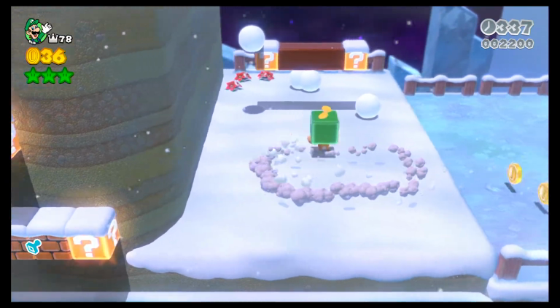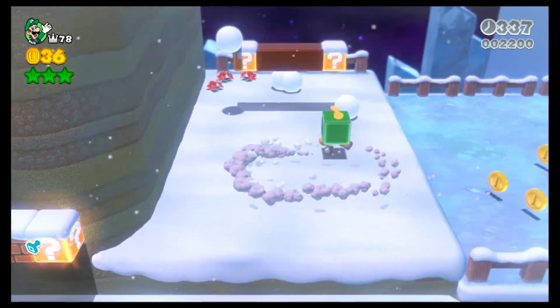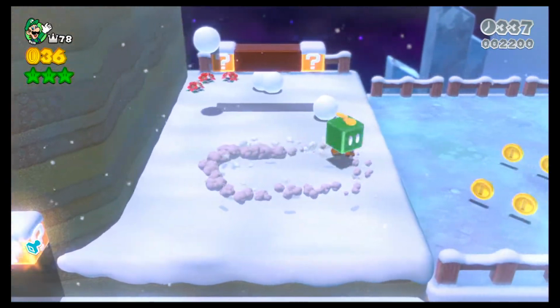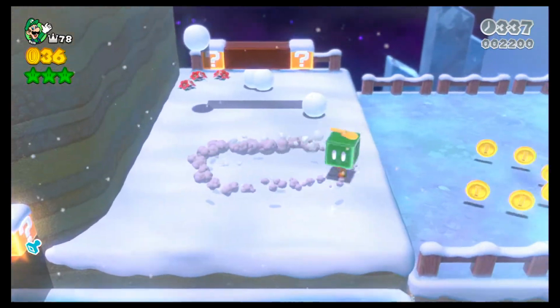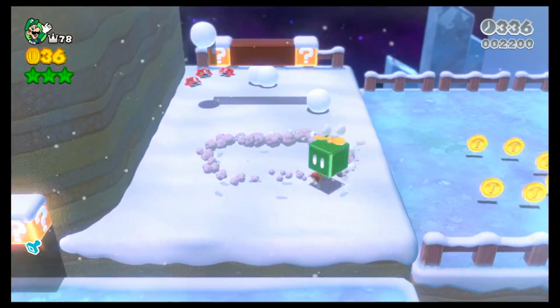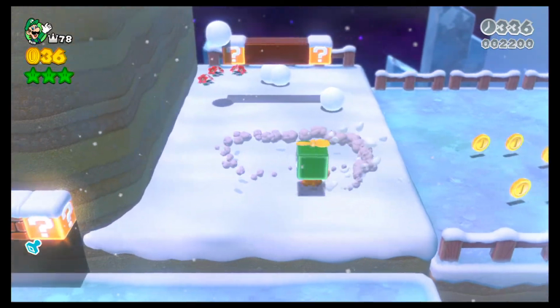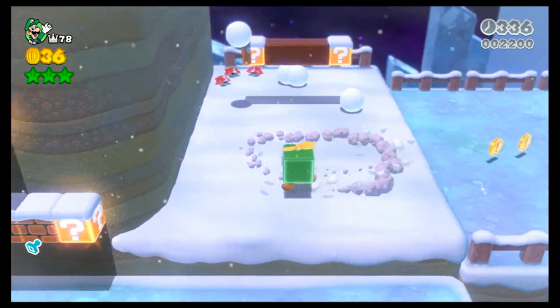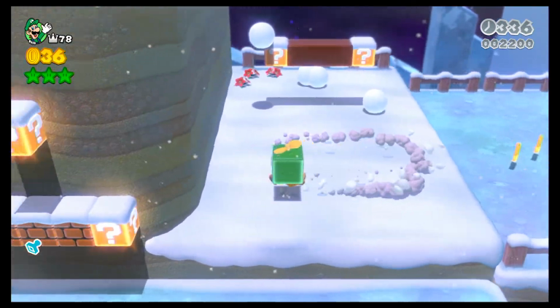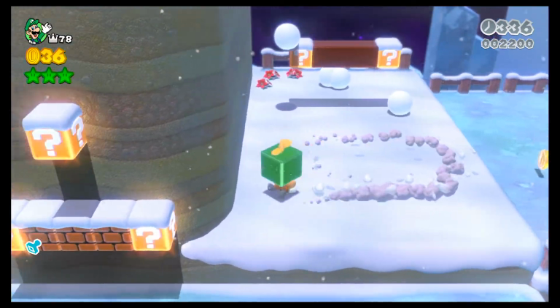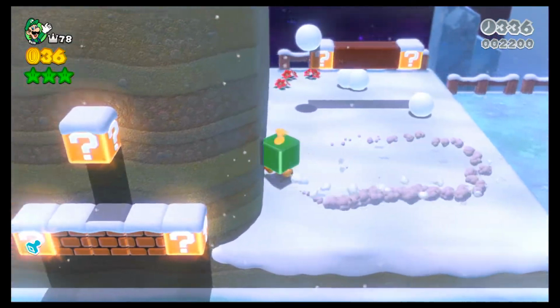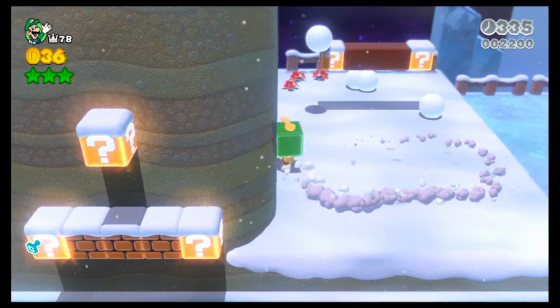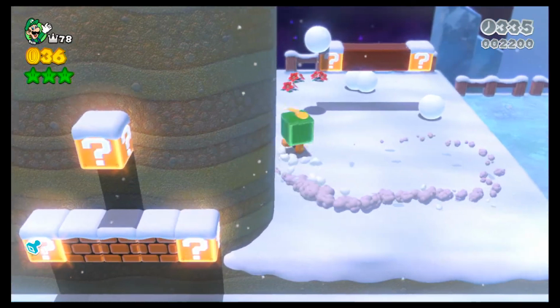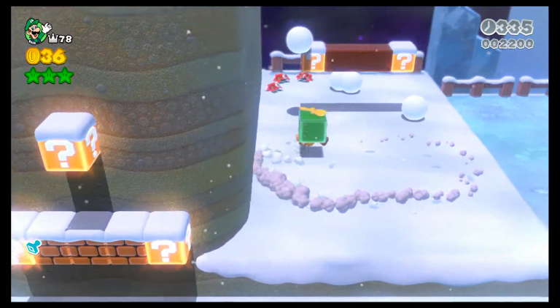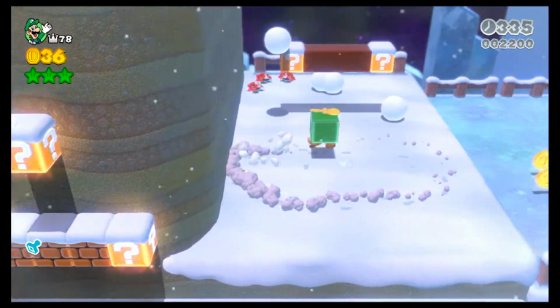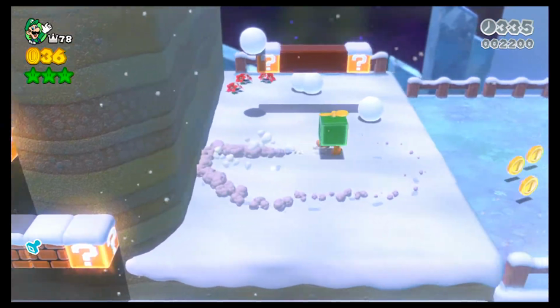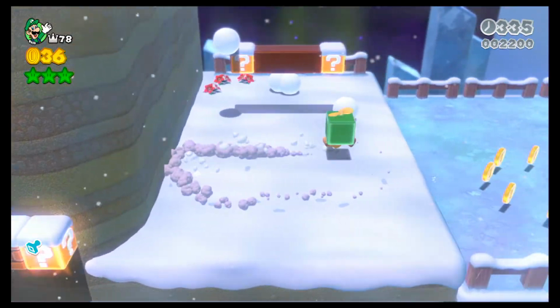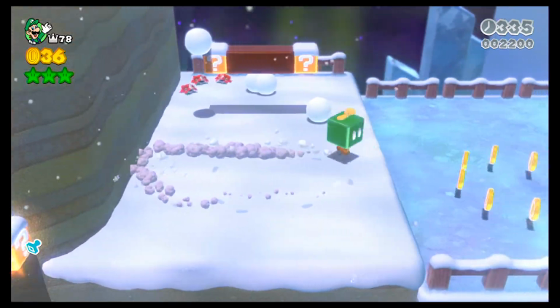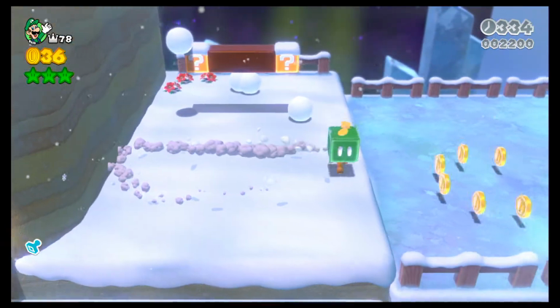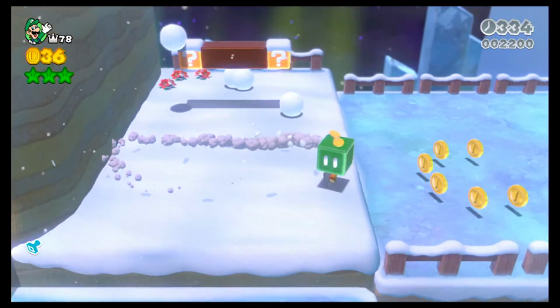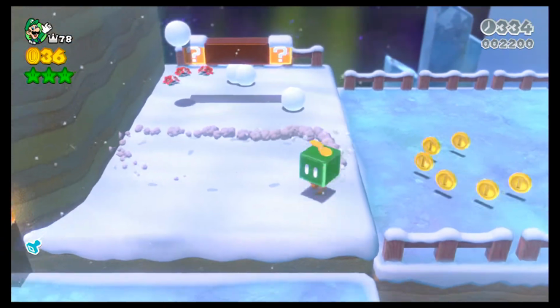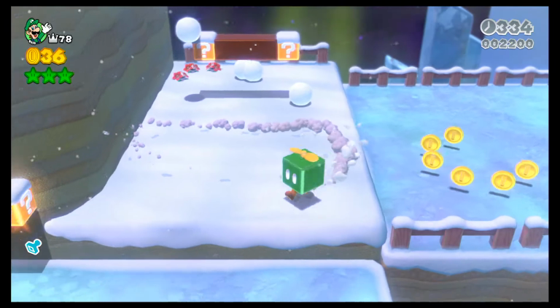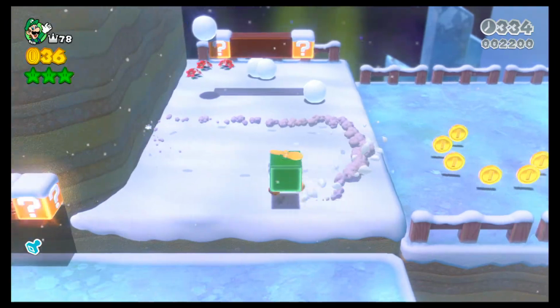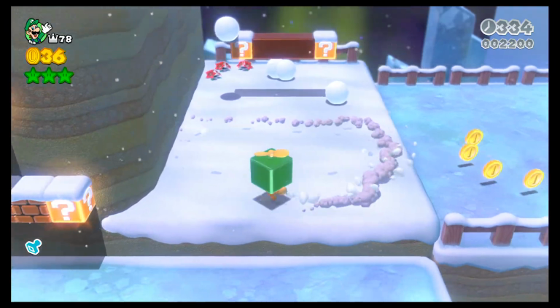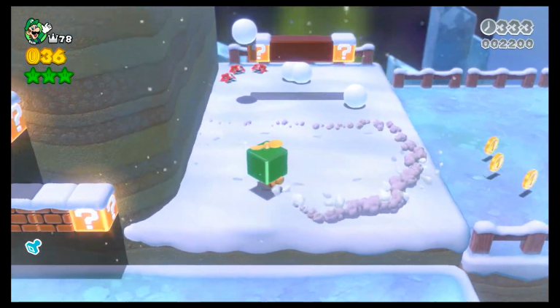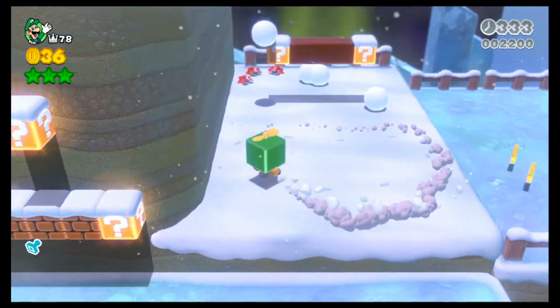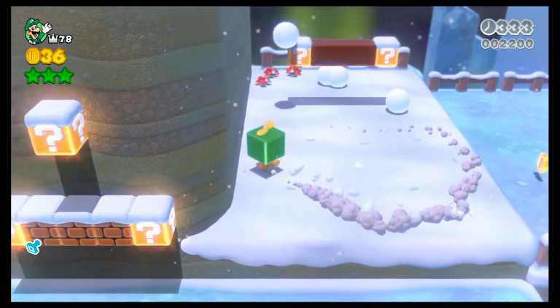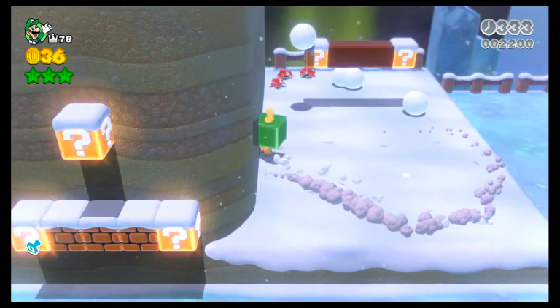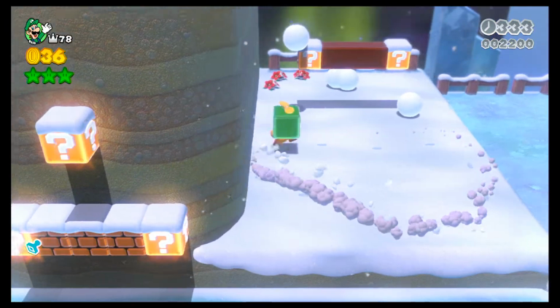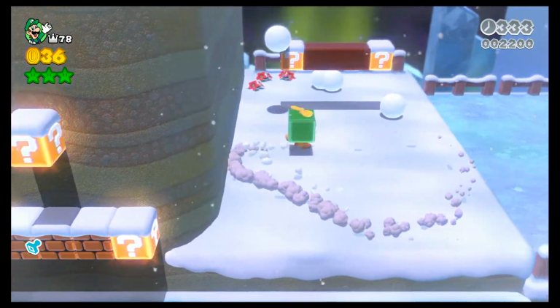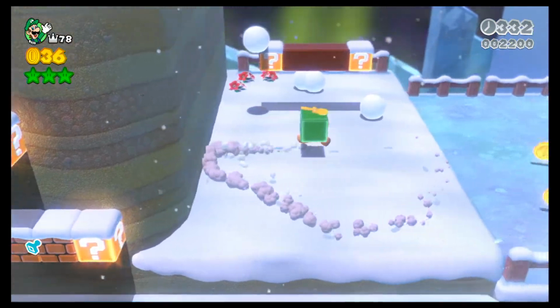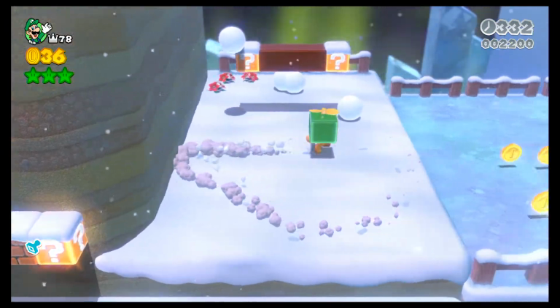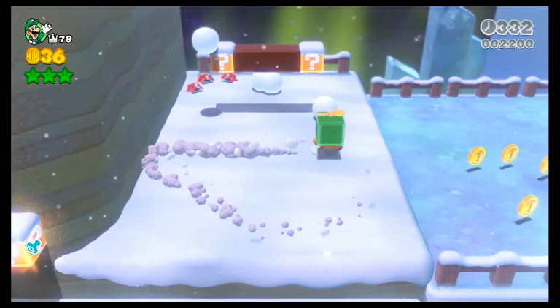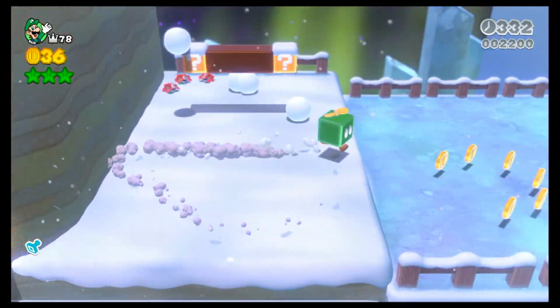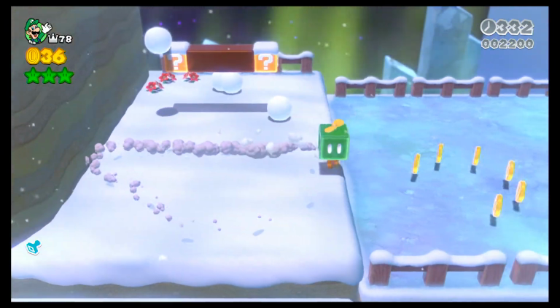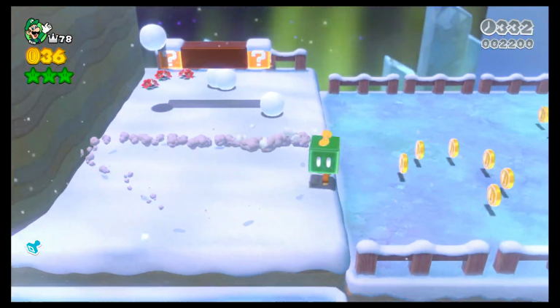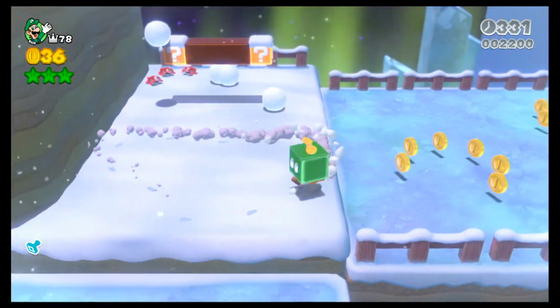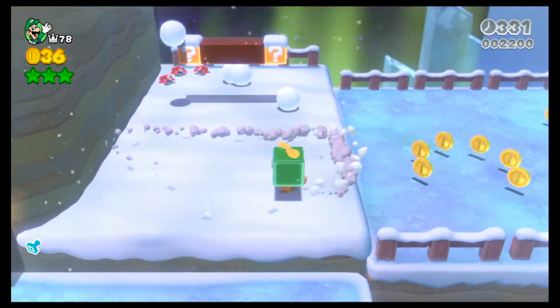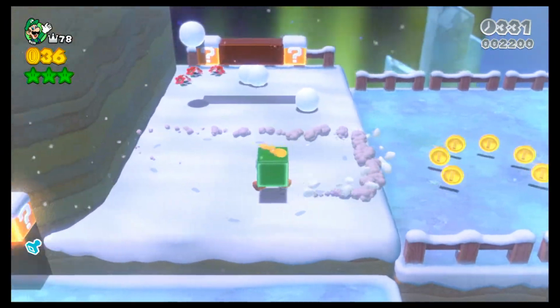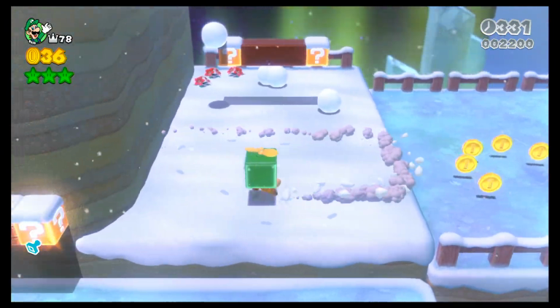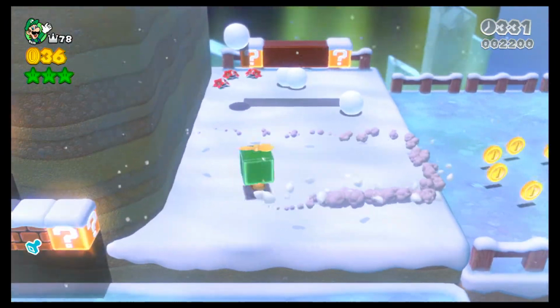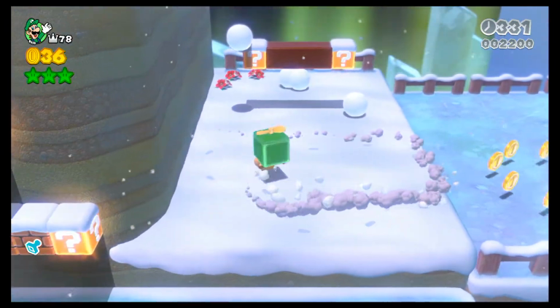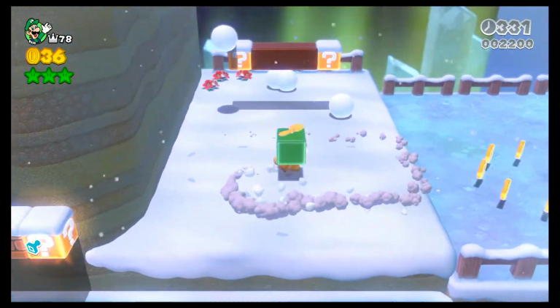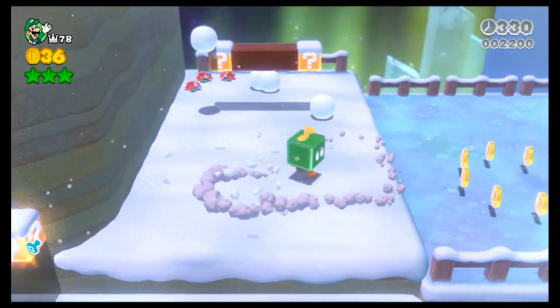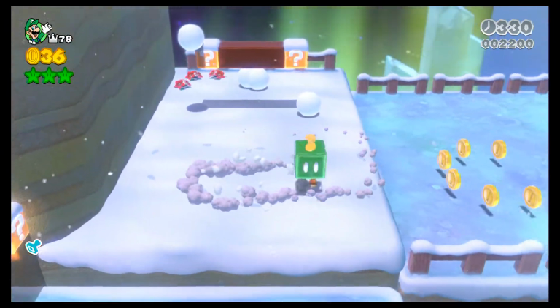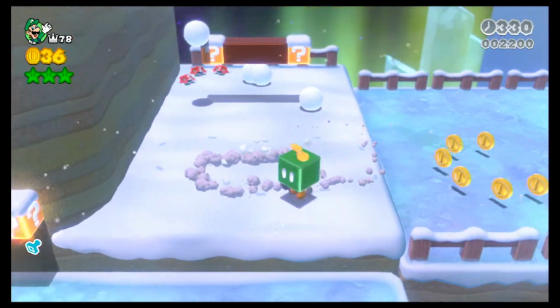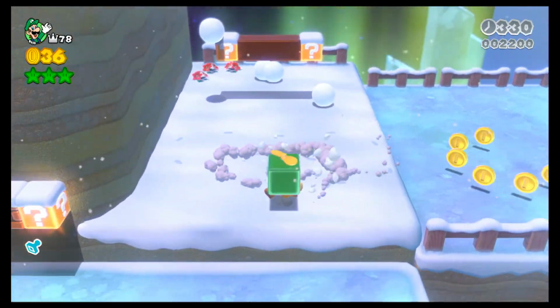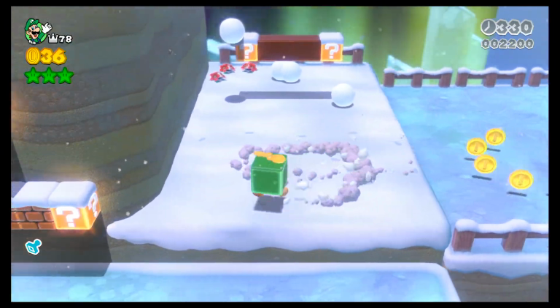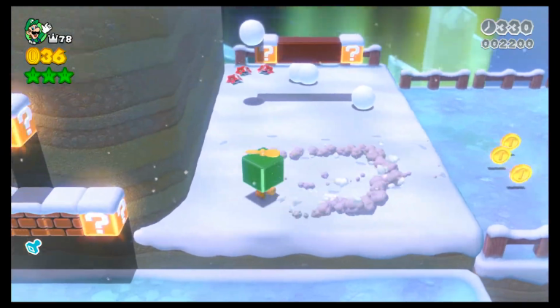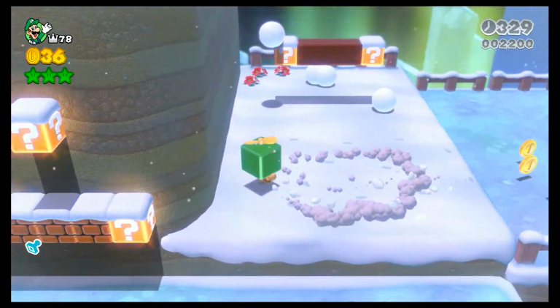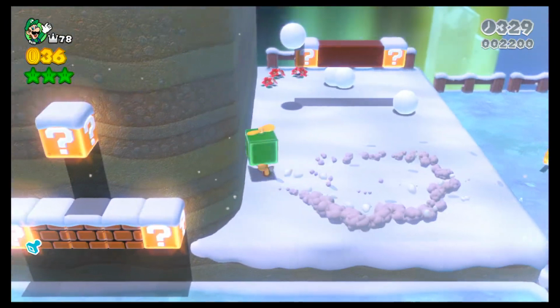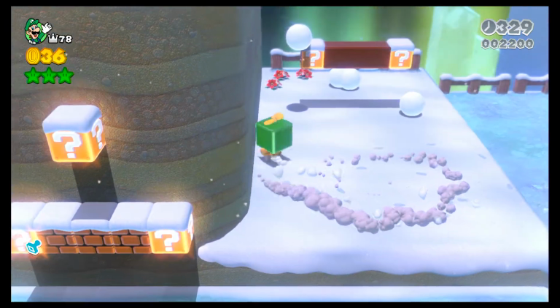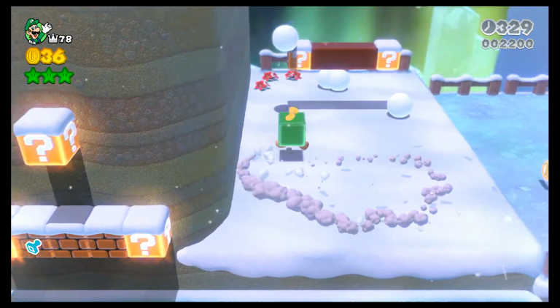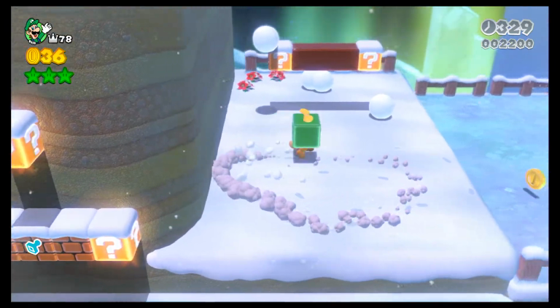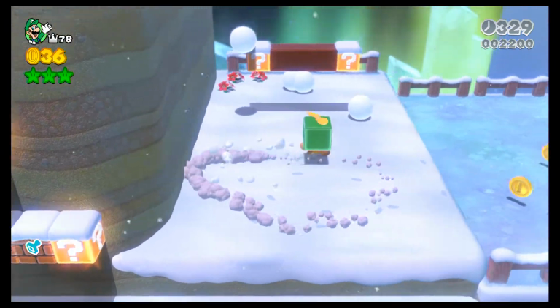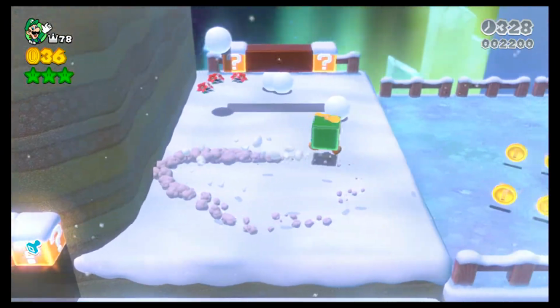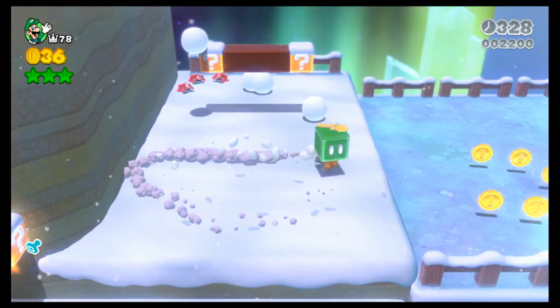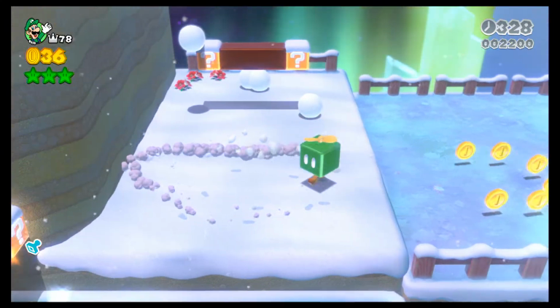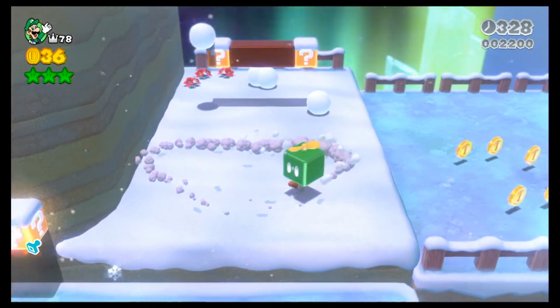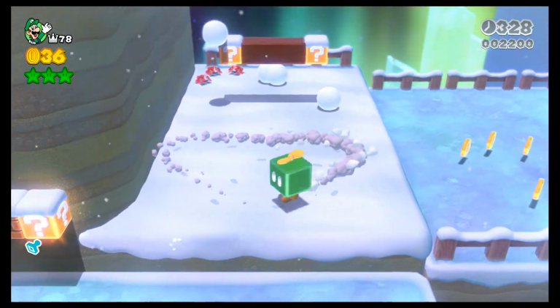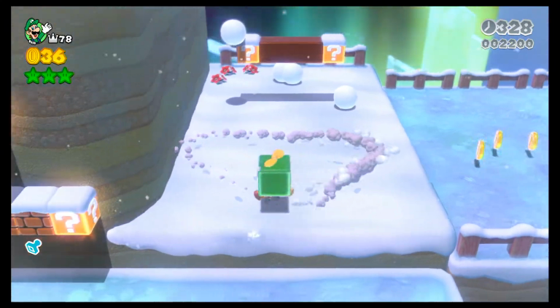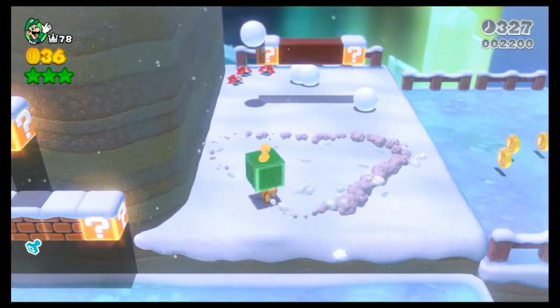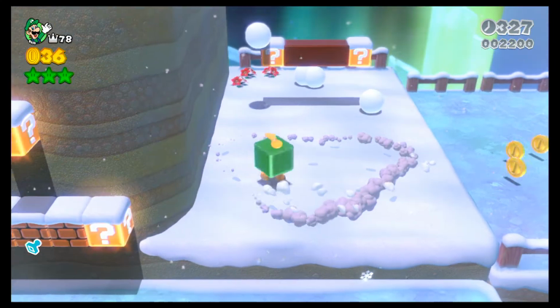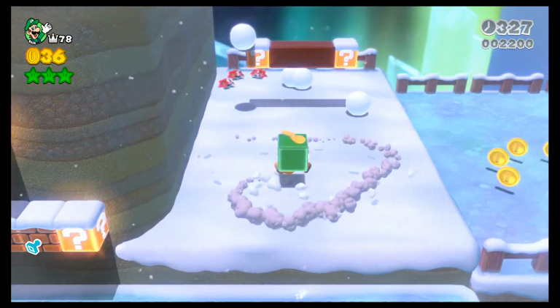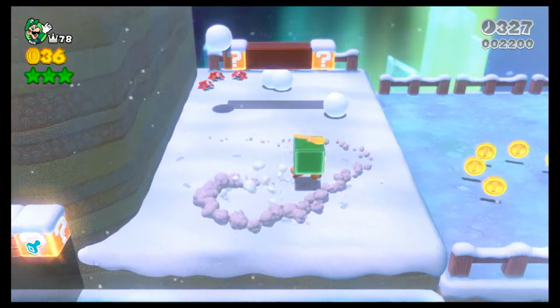And then go on the ice. And once you're on the ice, what you've got to do is crouch — spam the crouch button, which is ZL or ZR.